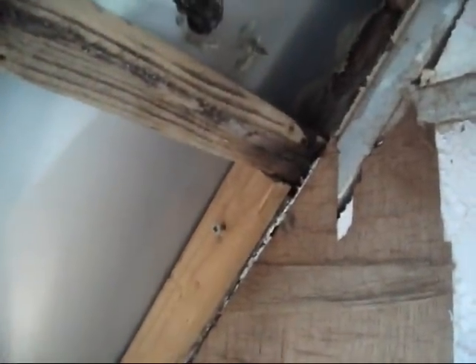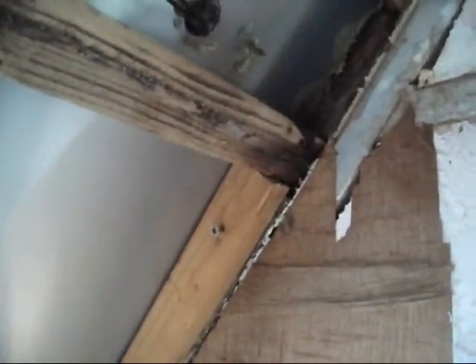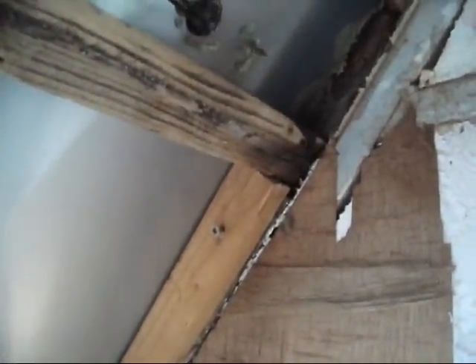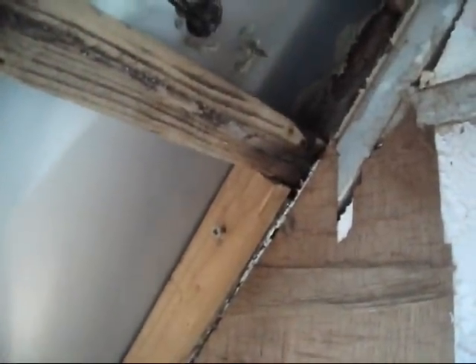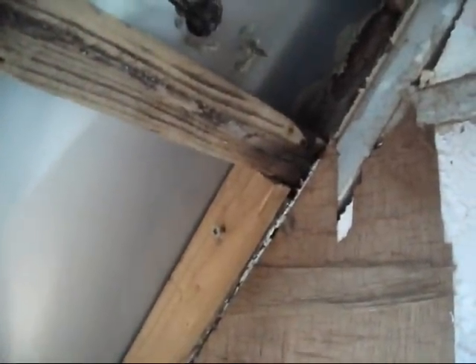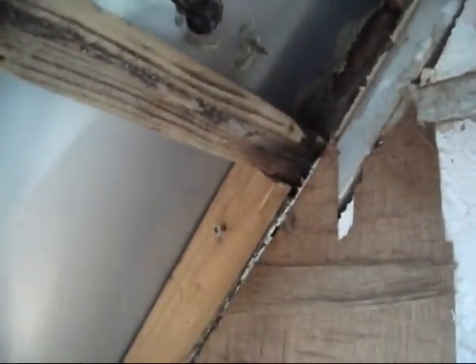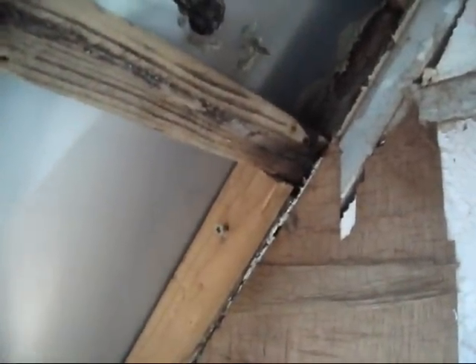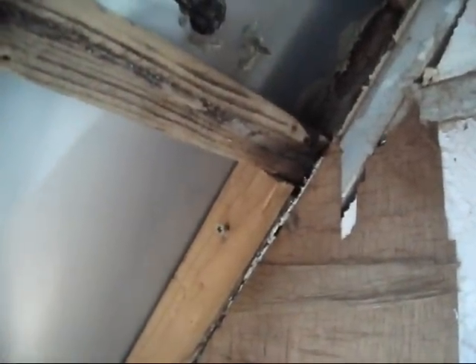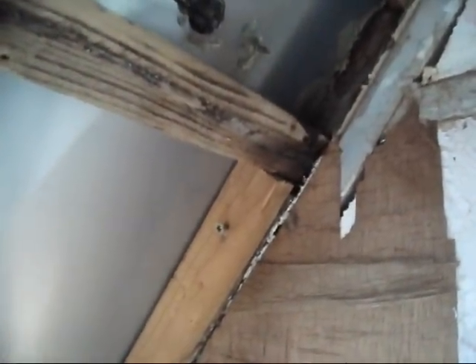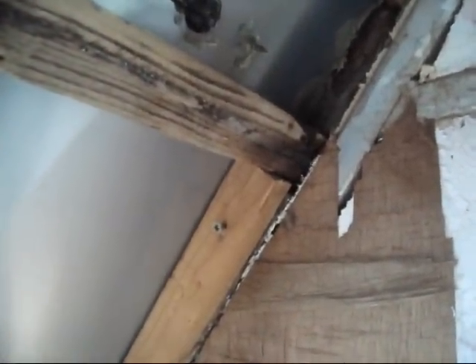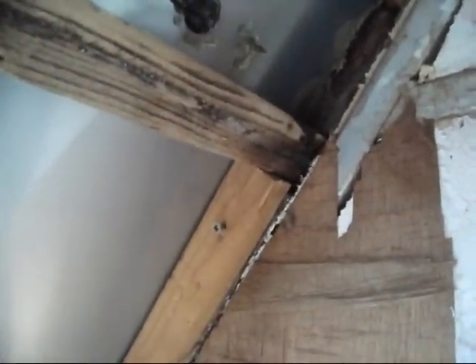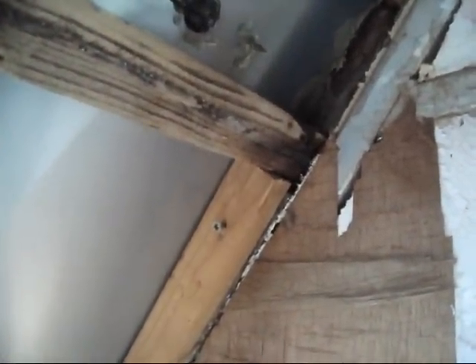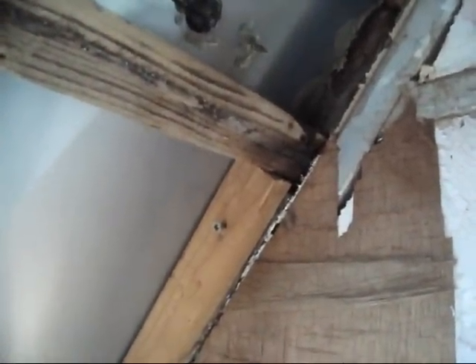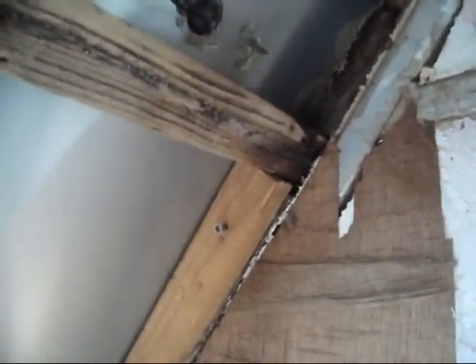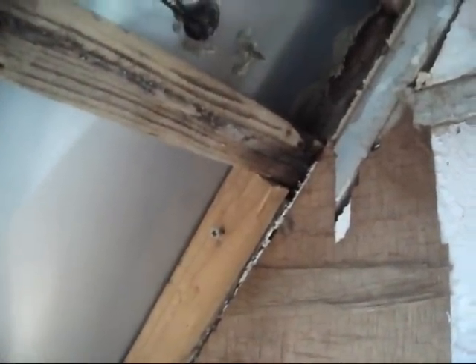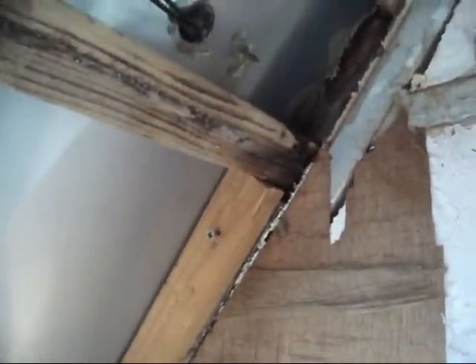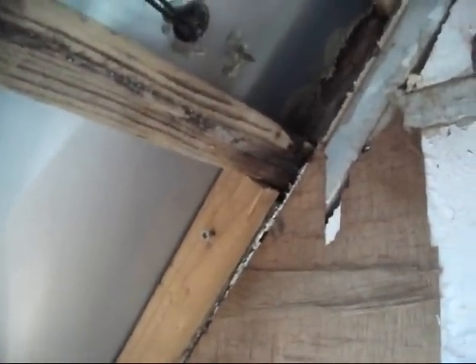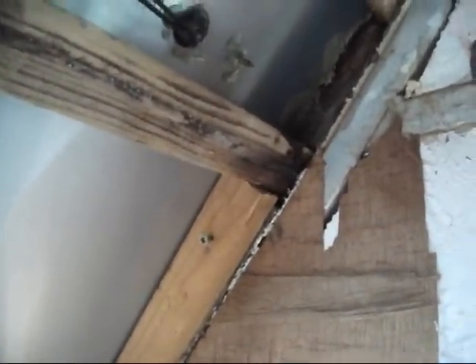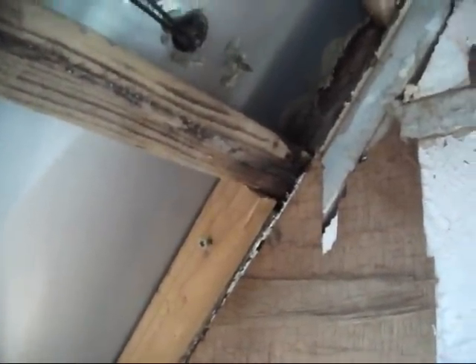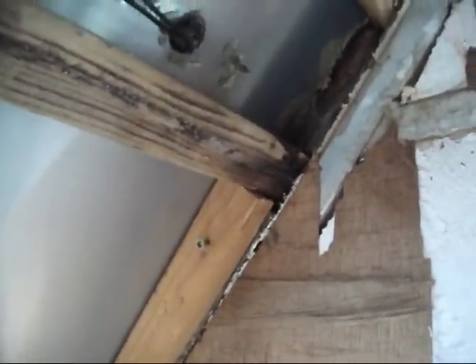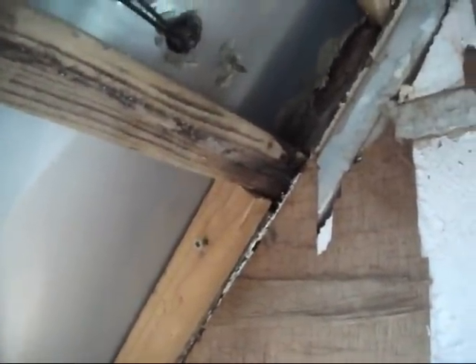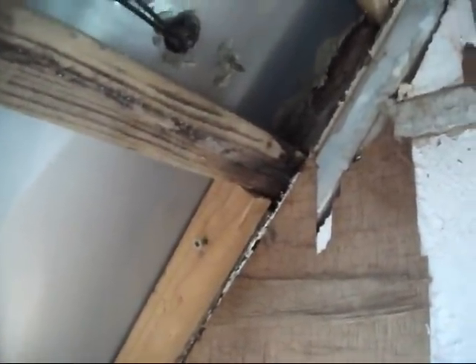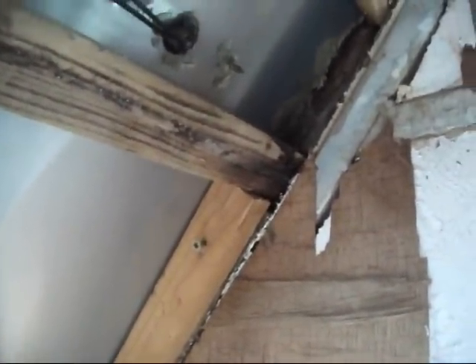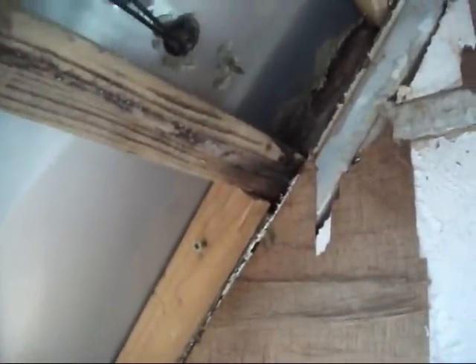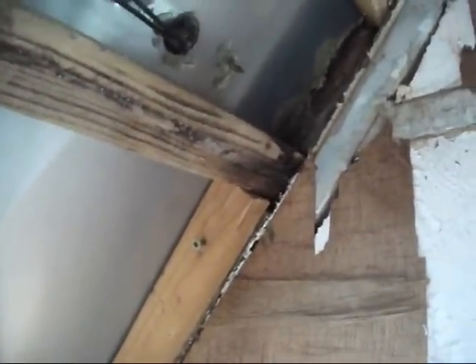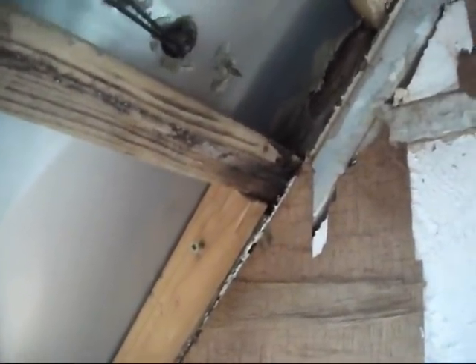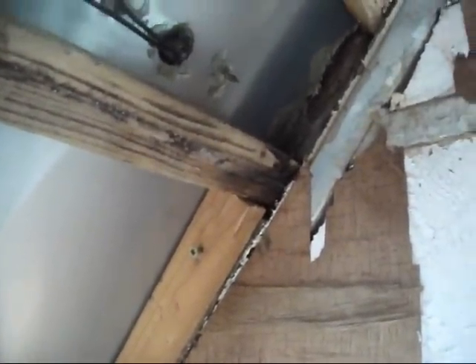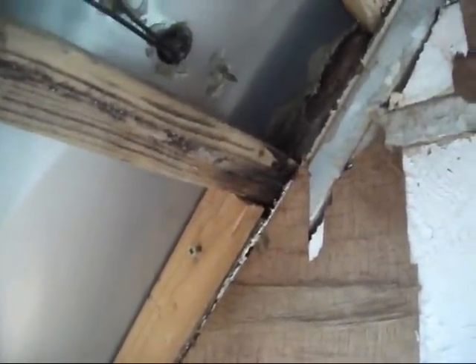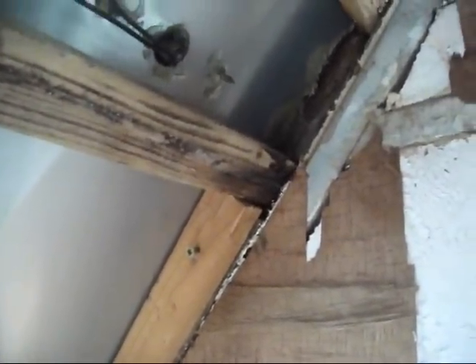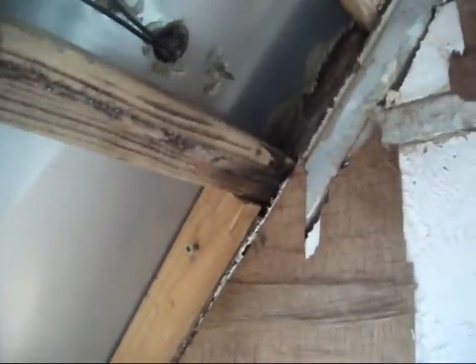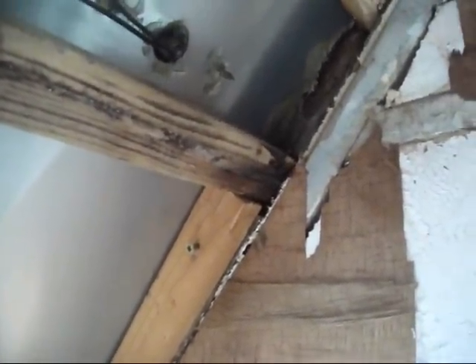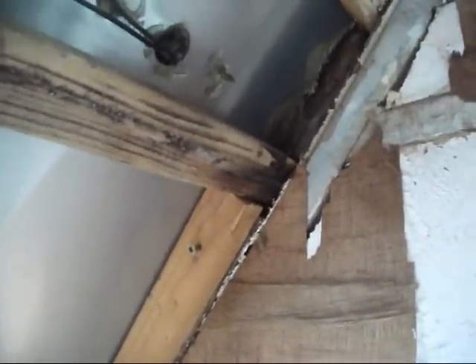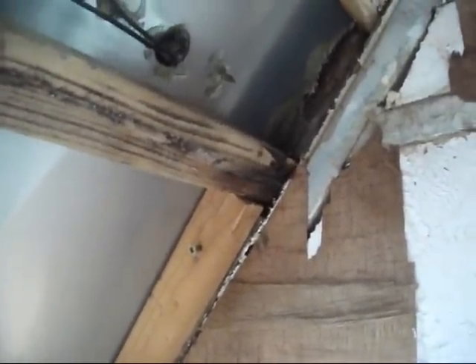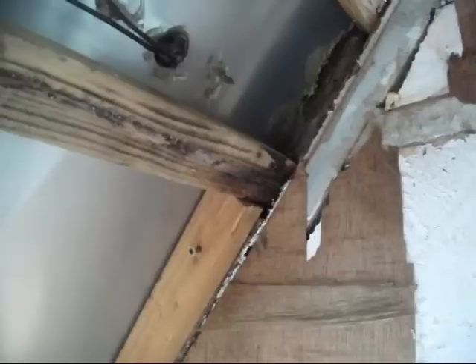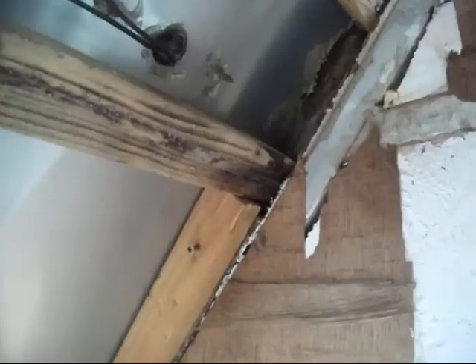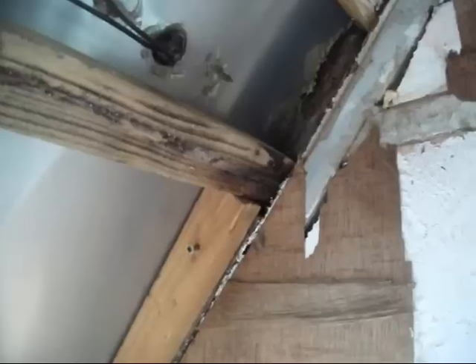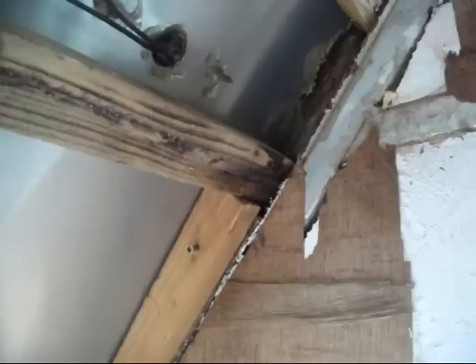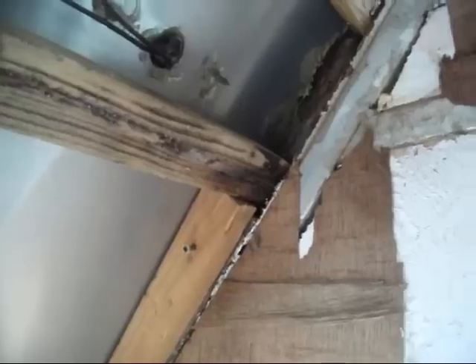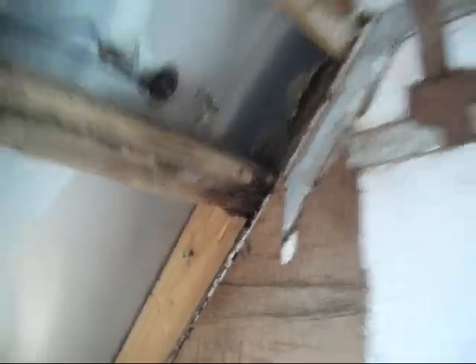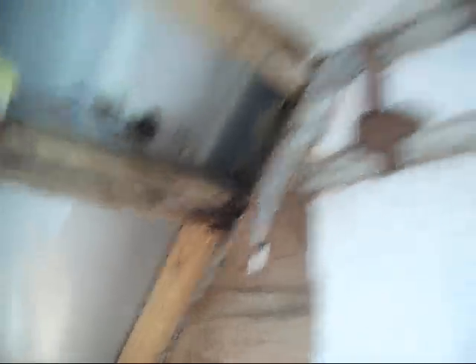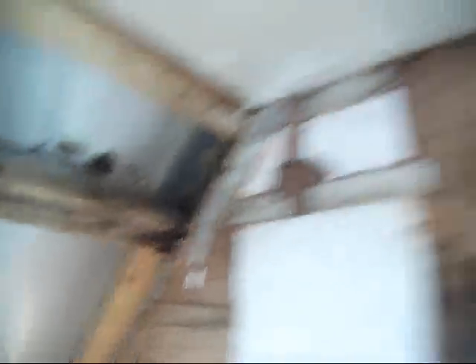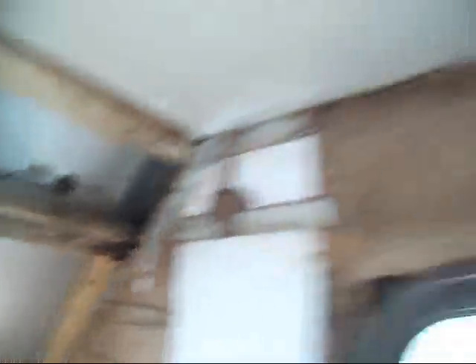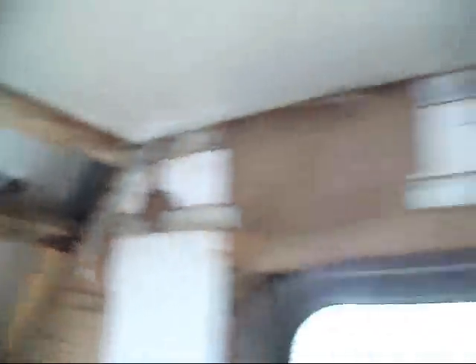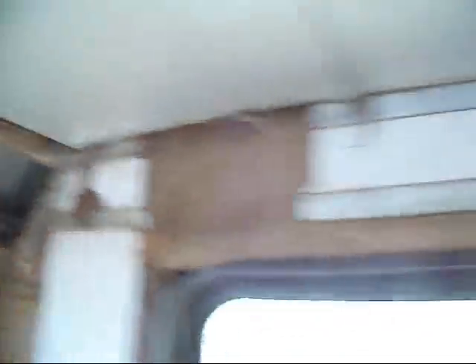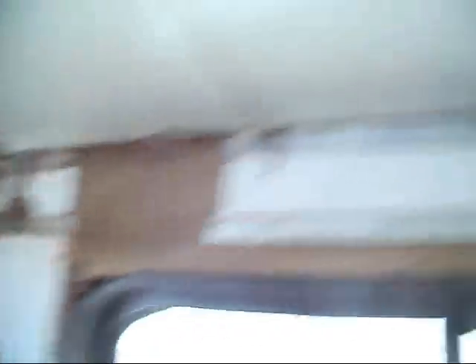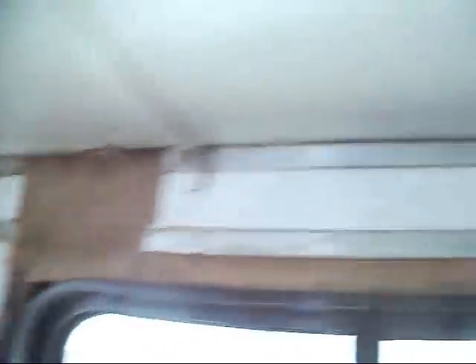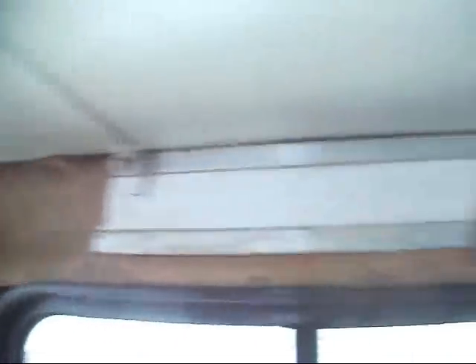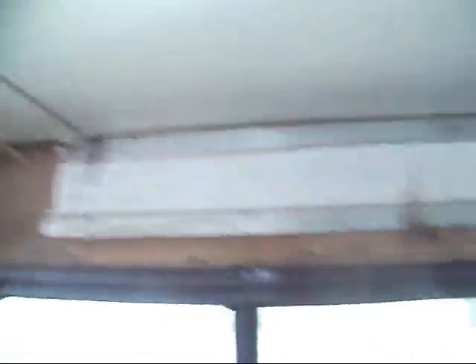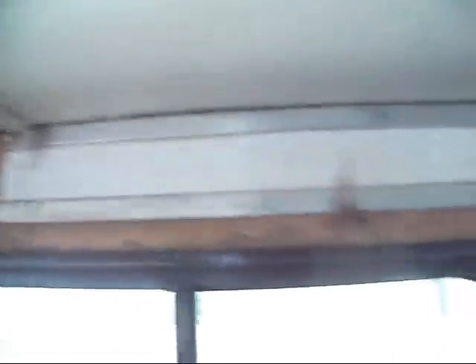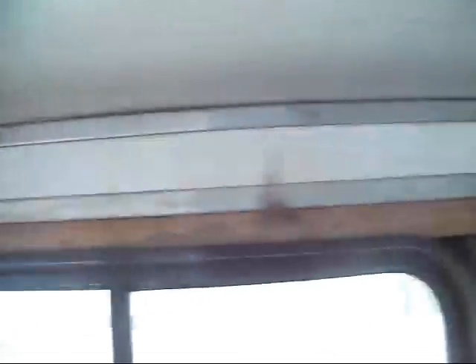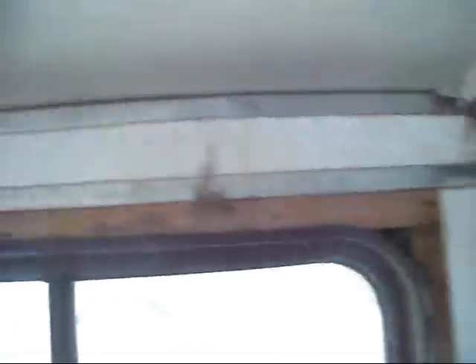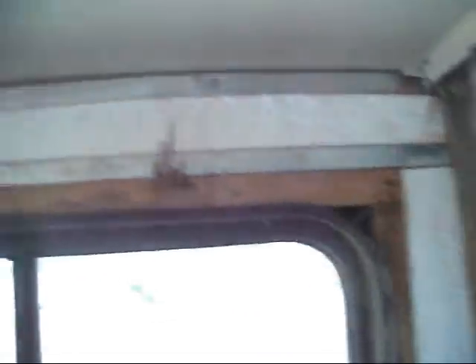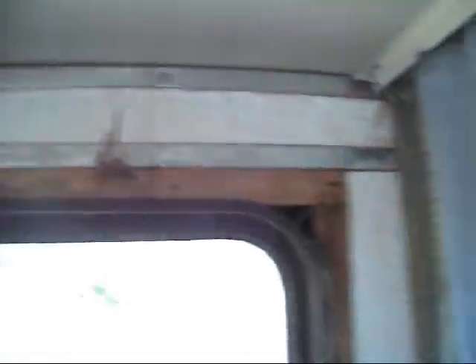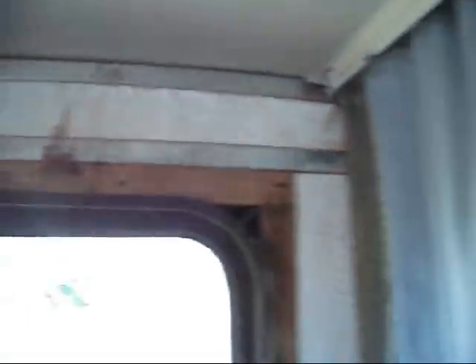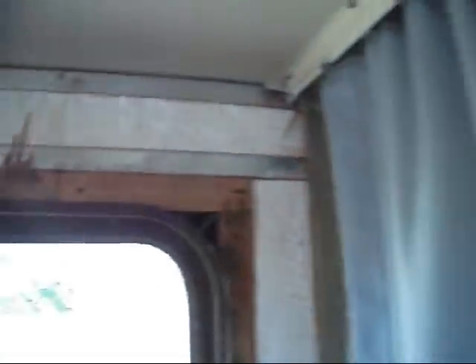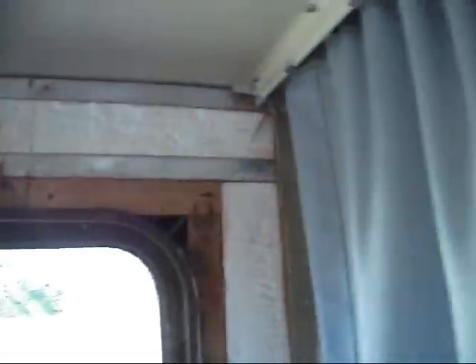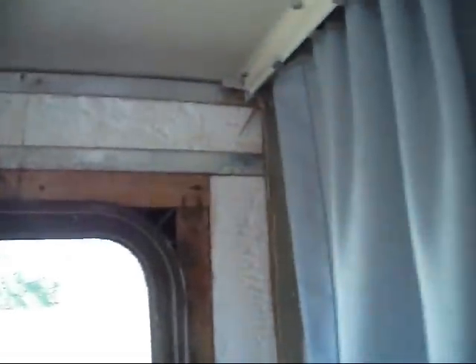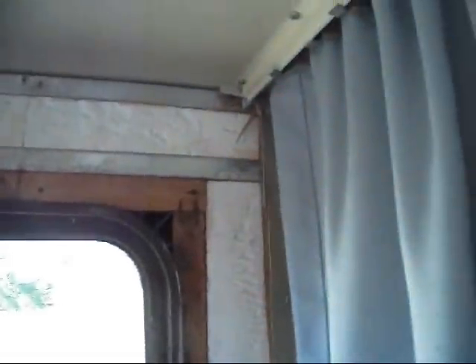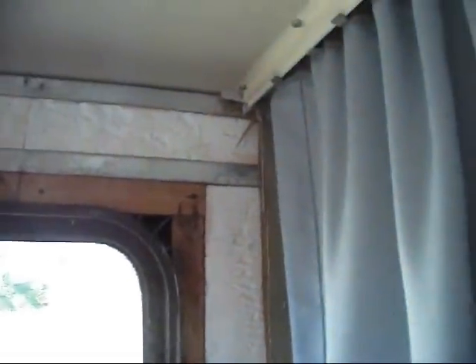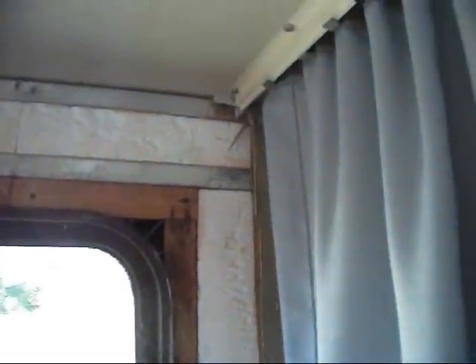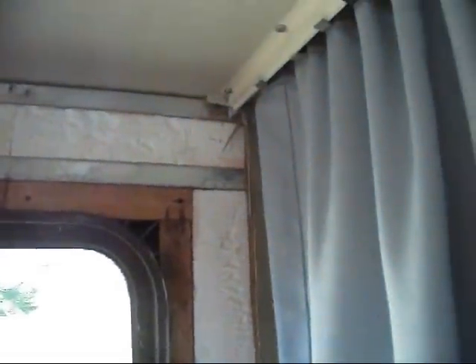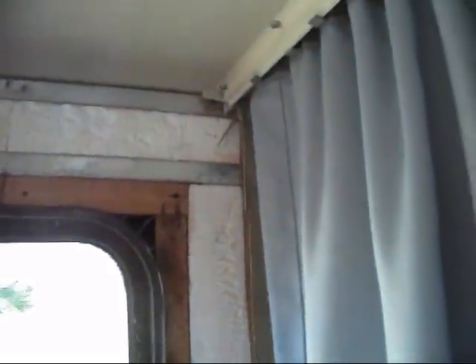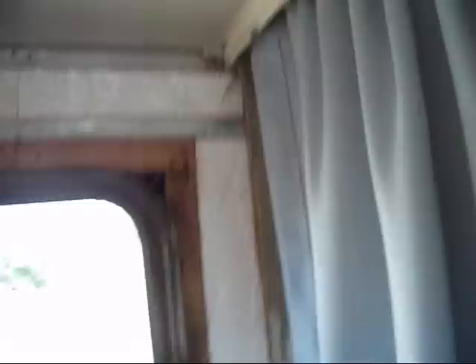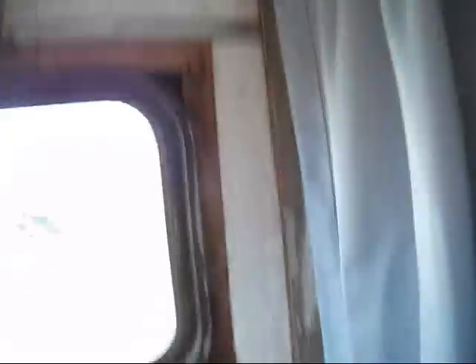I don't know how well you guys are going to be able to see that. It's flexing pretty good from my point. We'll wait for a gust — I've got a little more to show you.